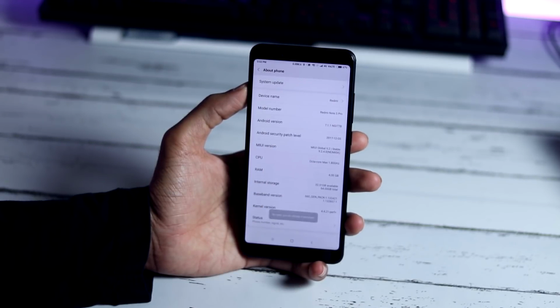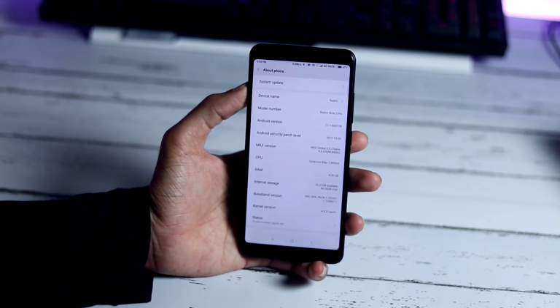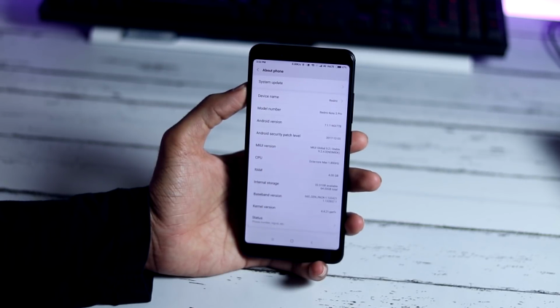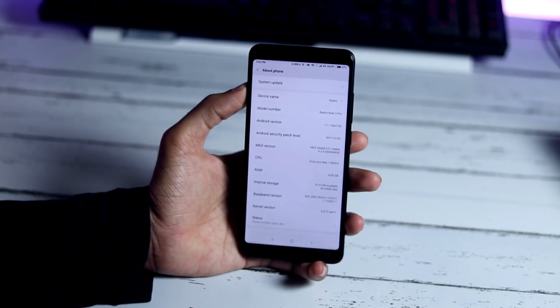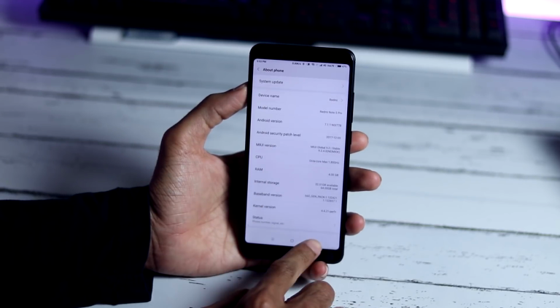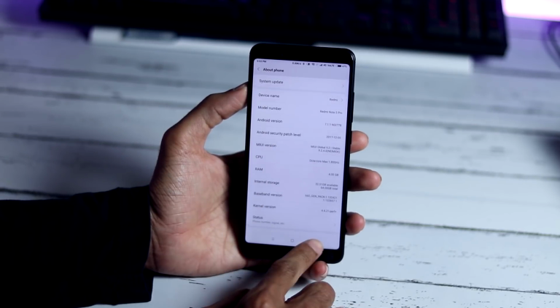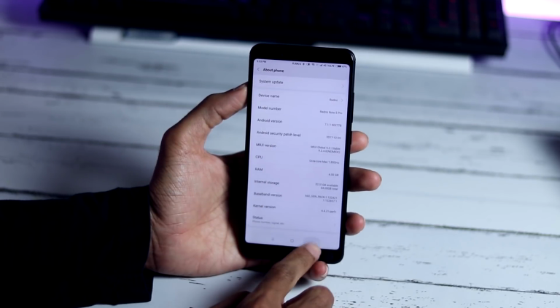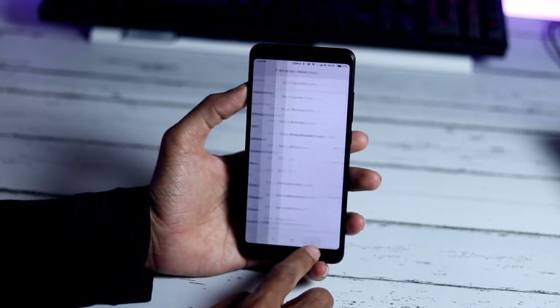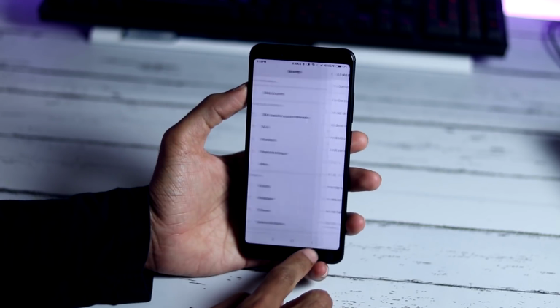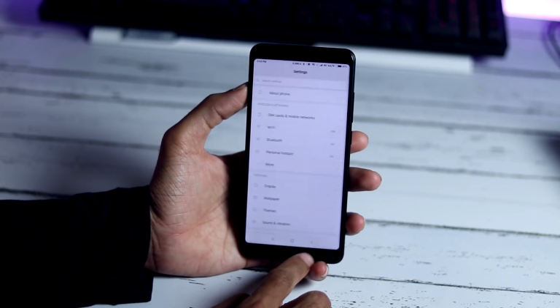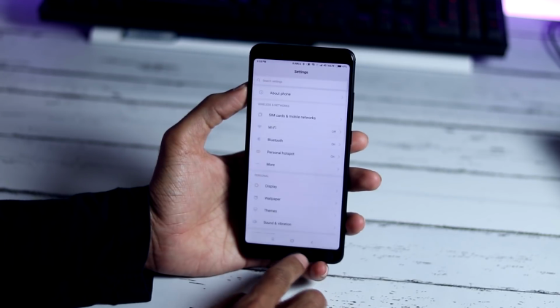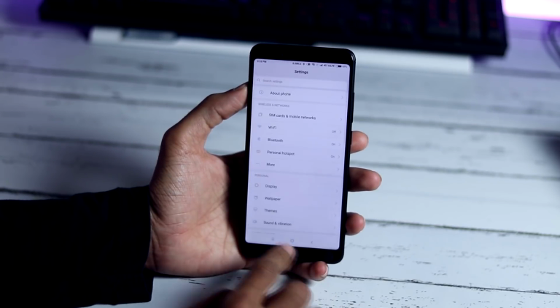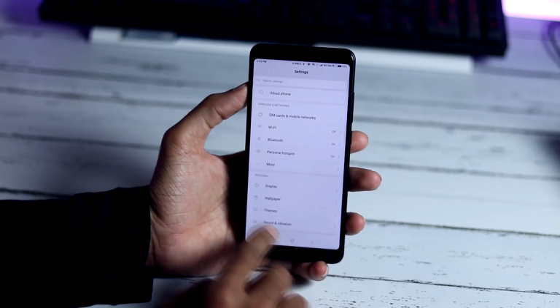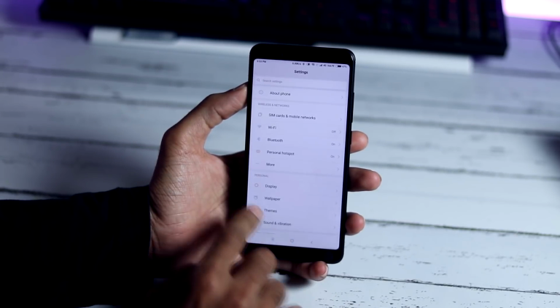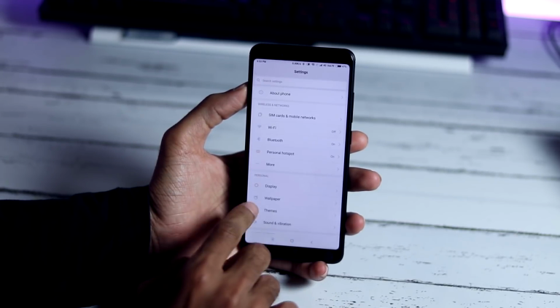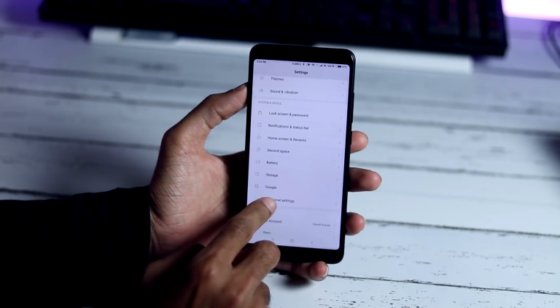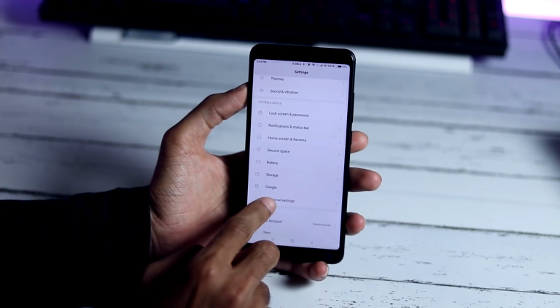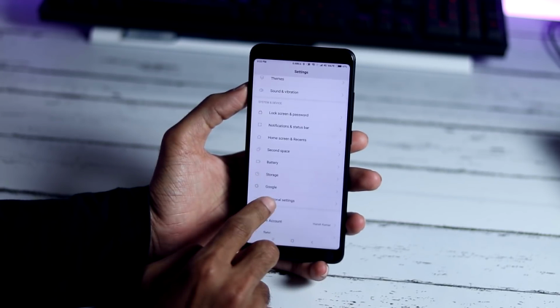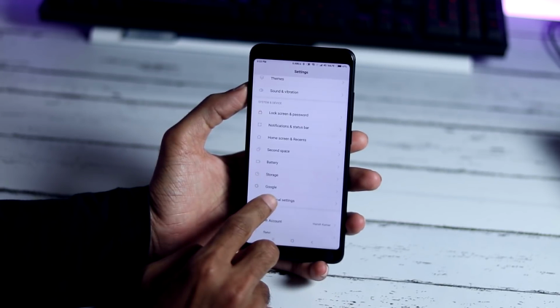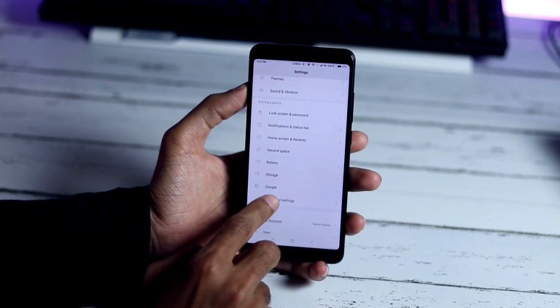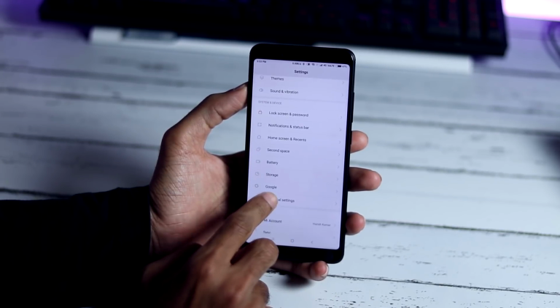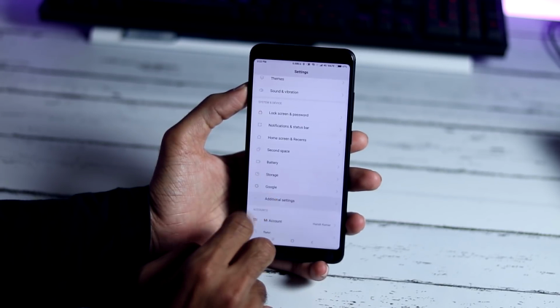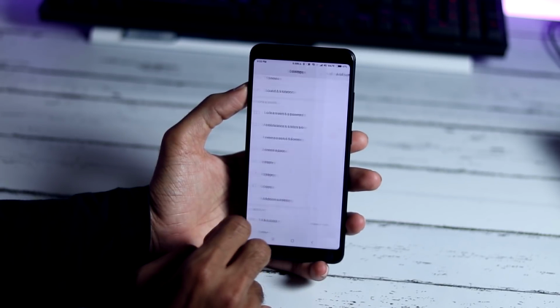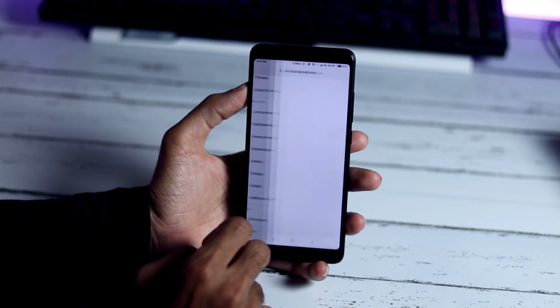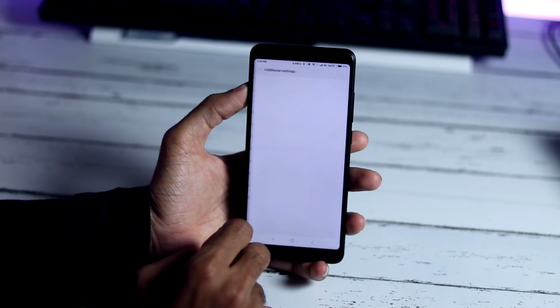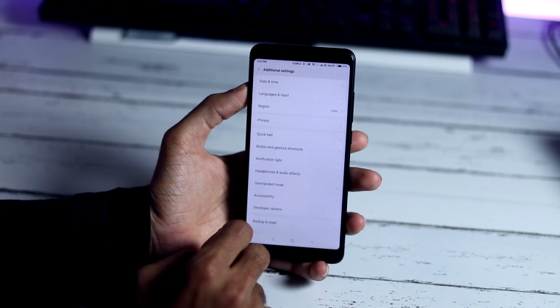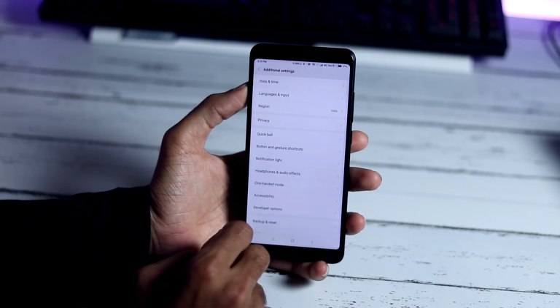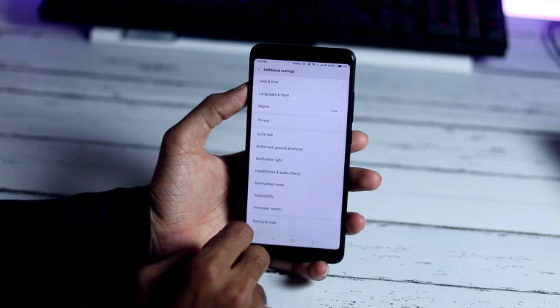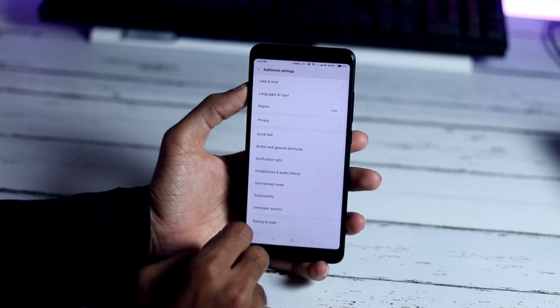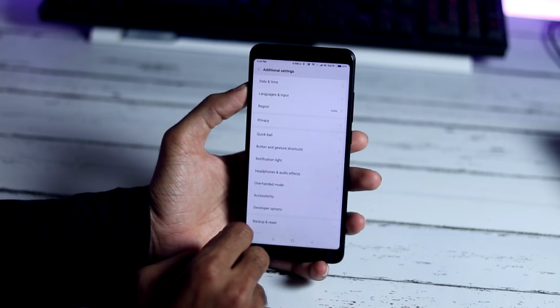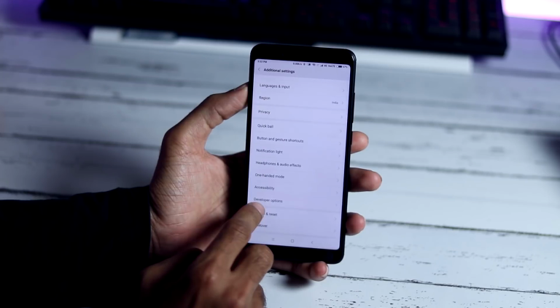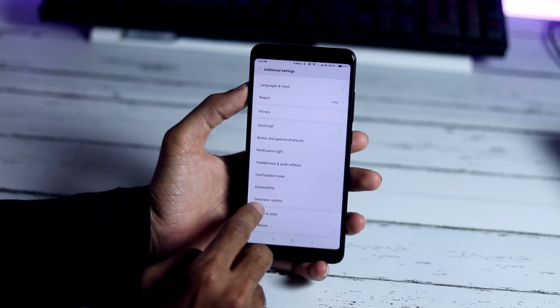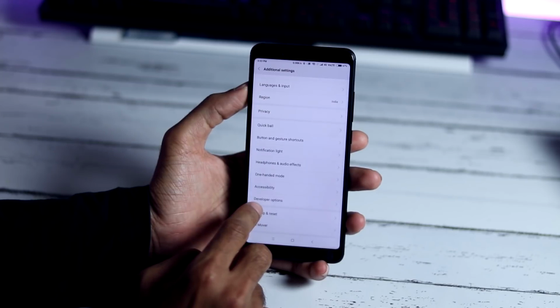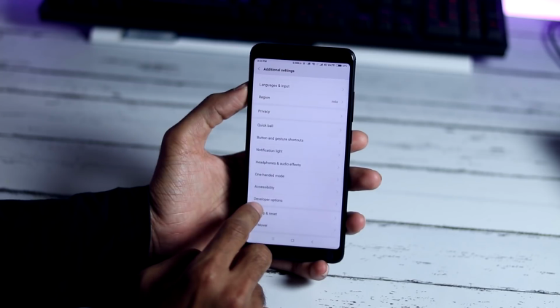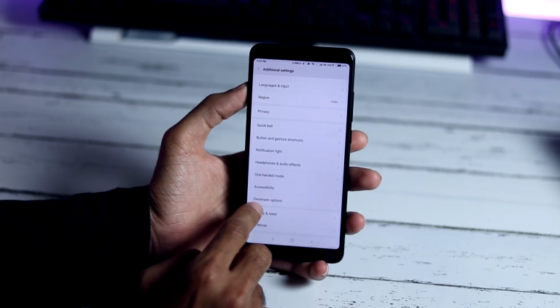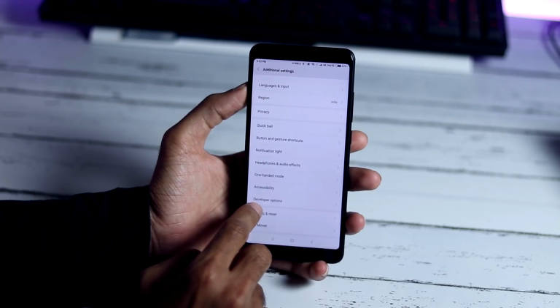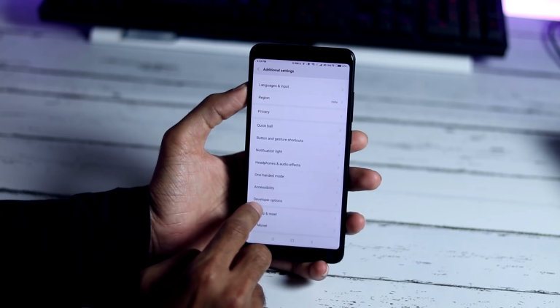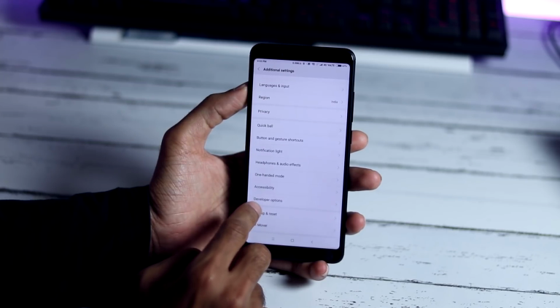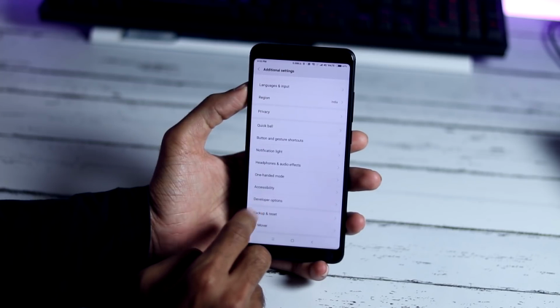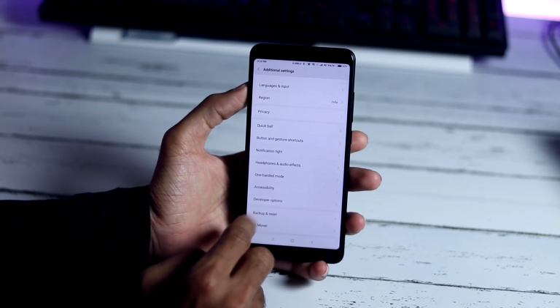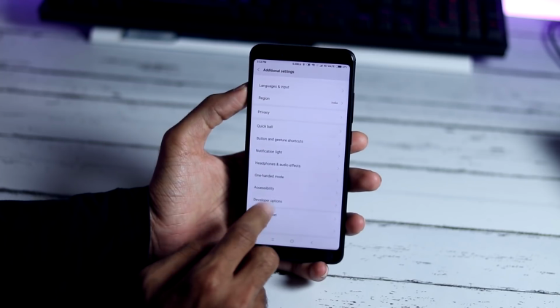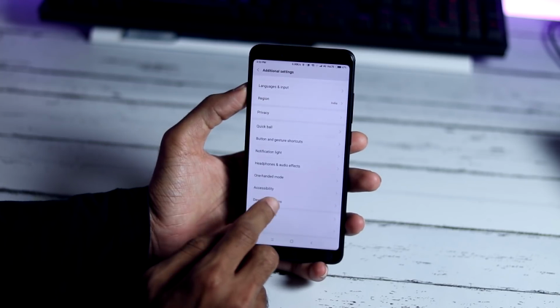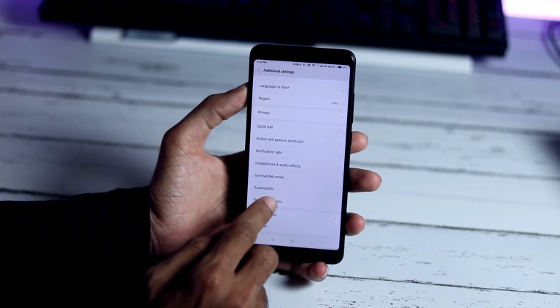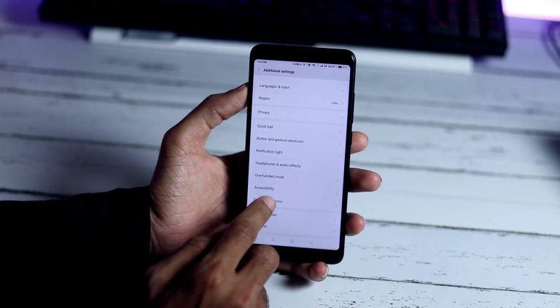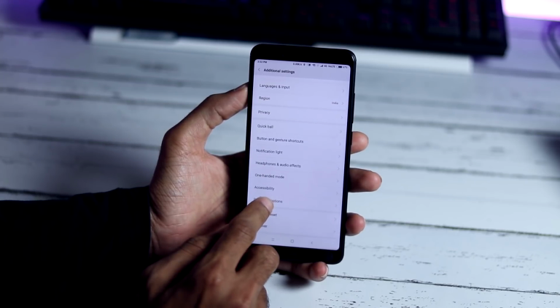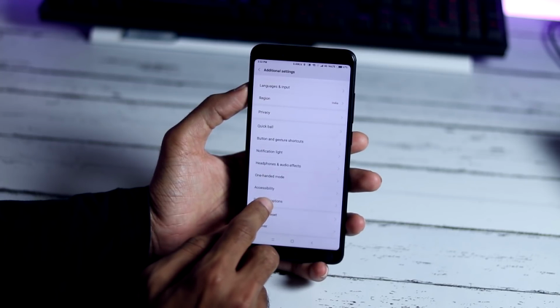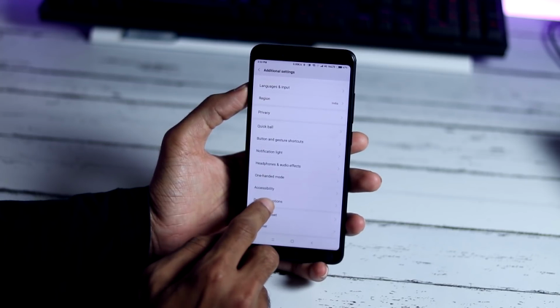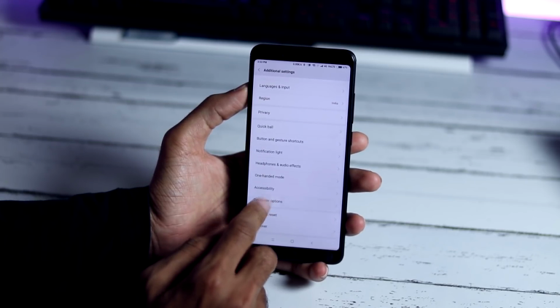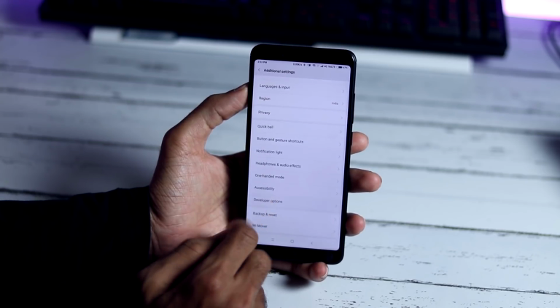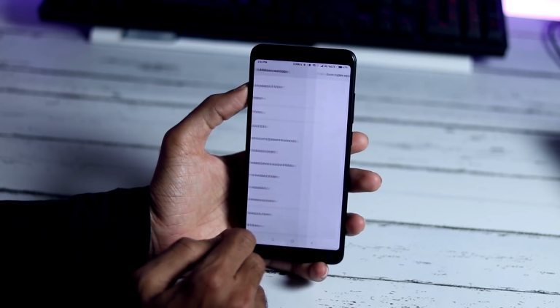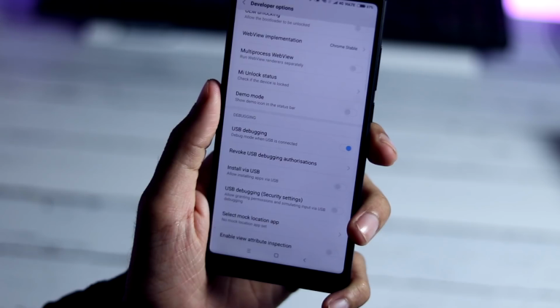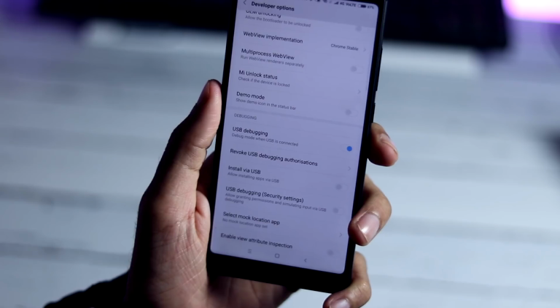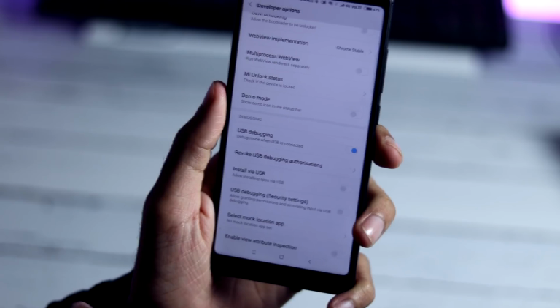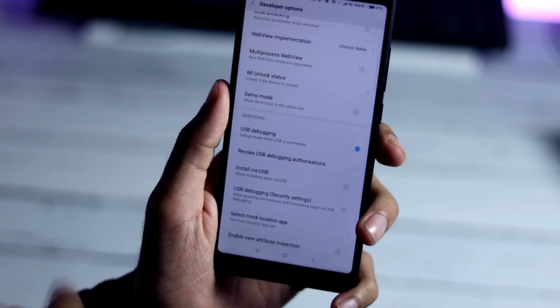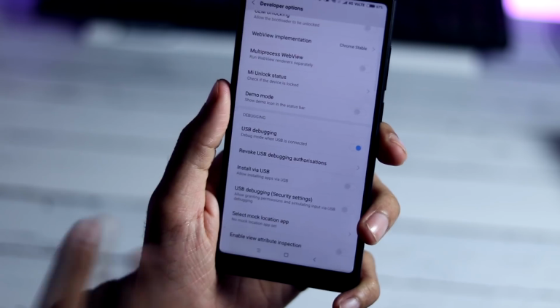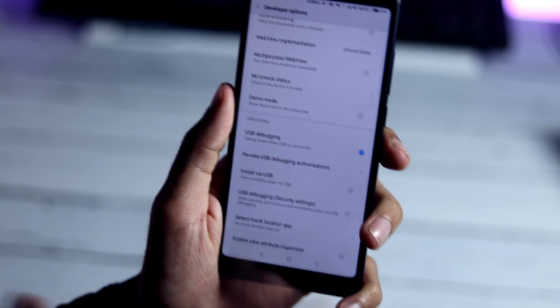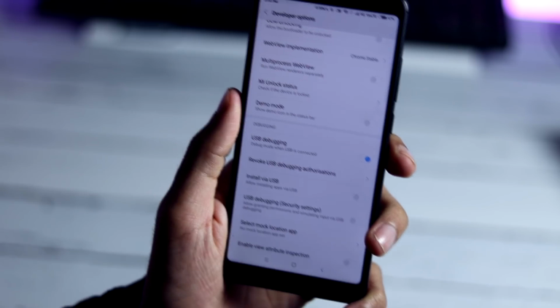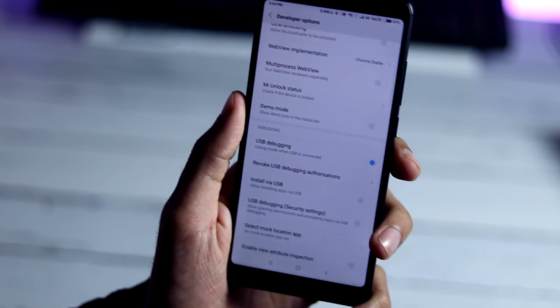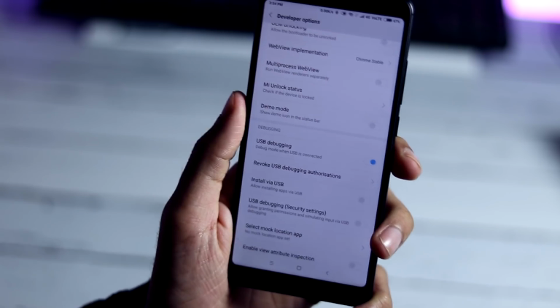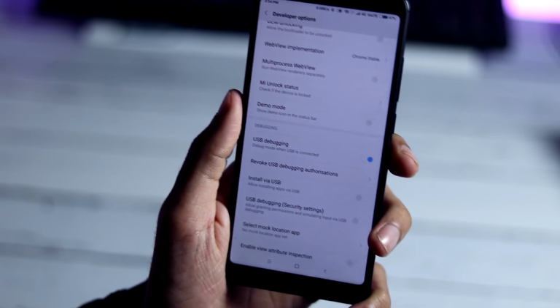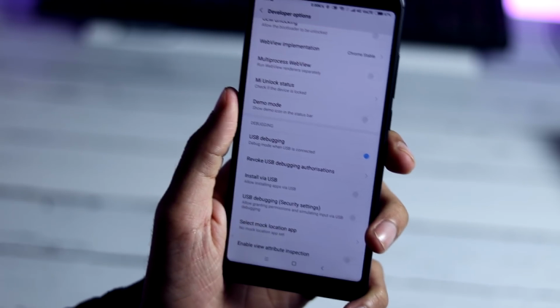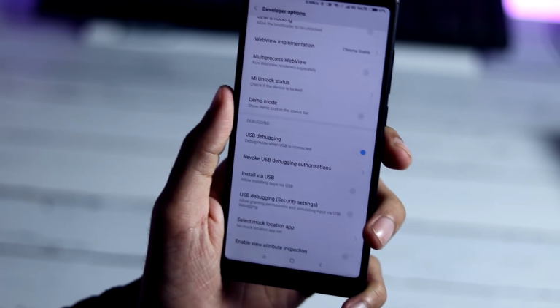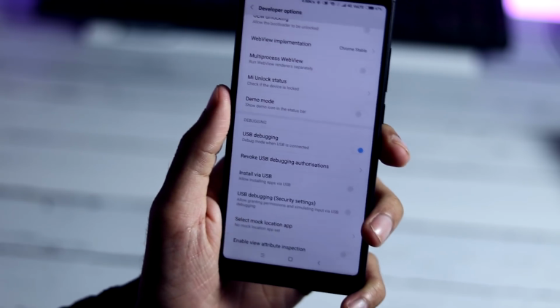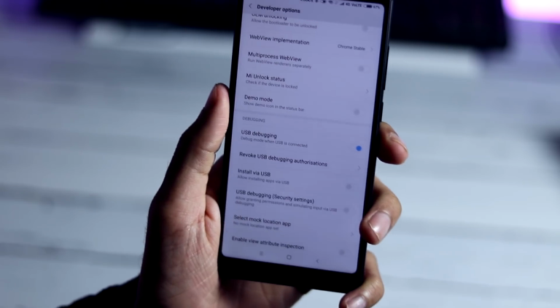Next, go back and select Additional Settings from System and Devices, then go to Developer Options and enable USB Debugging.